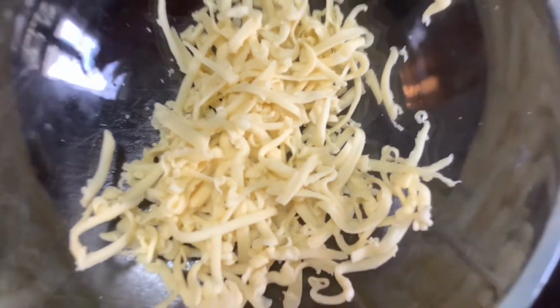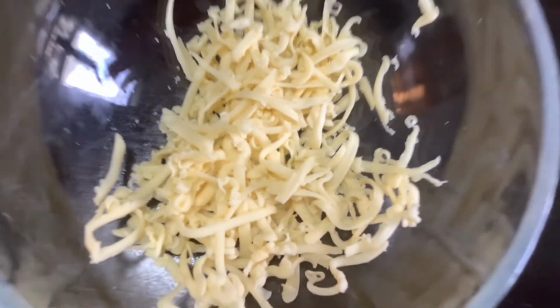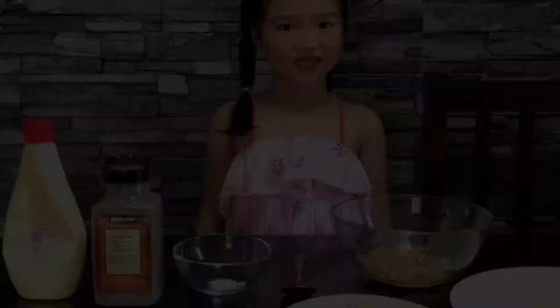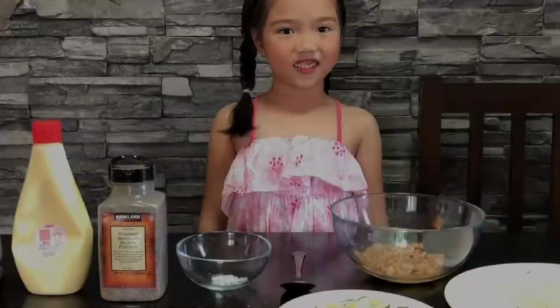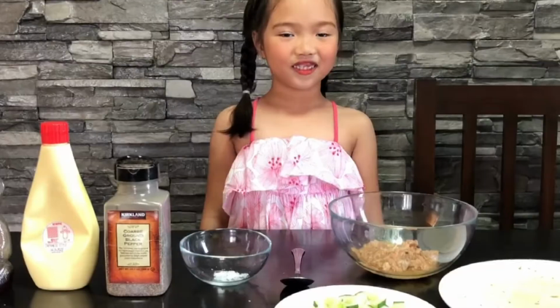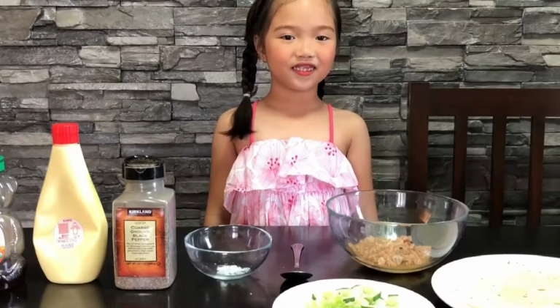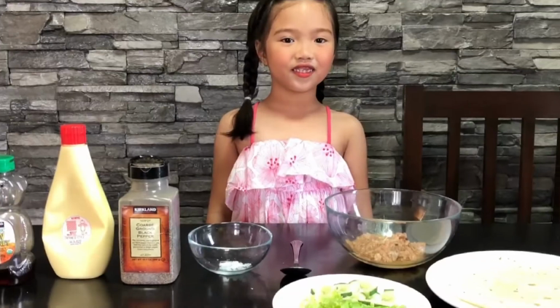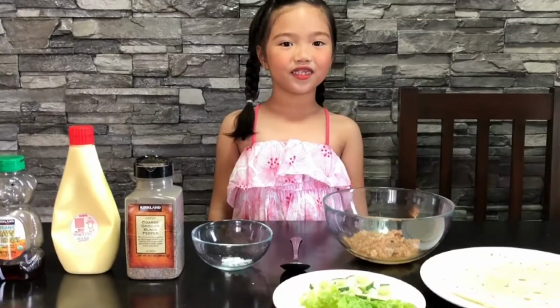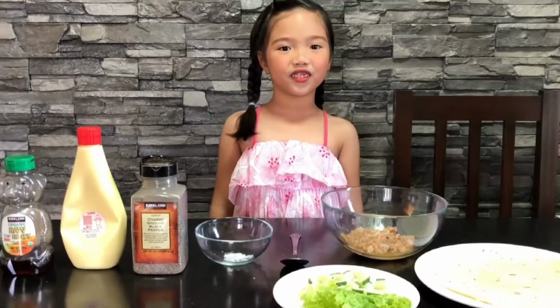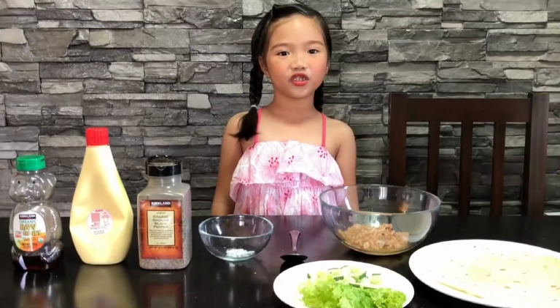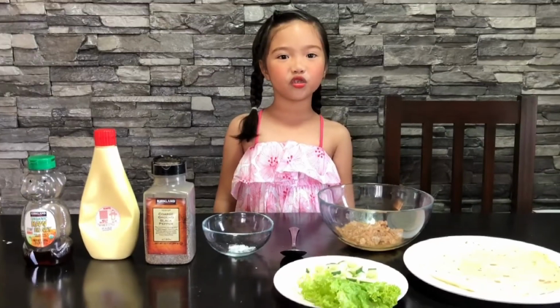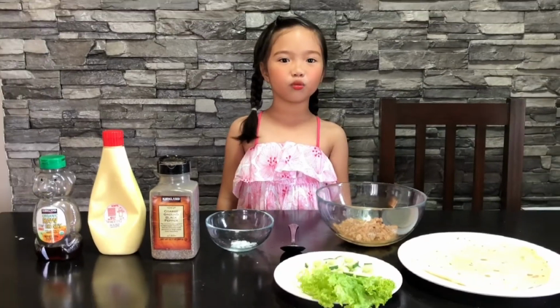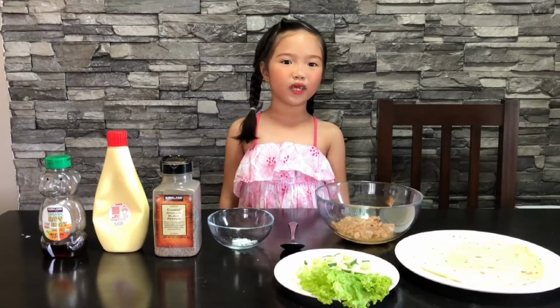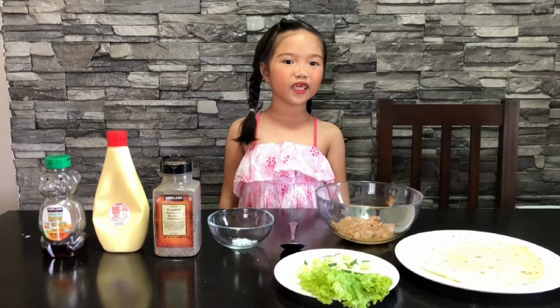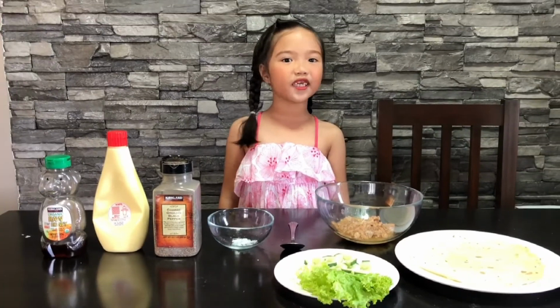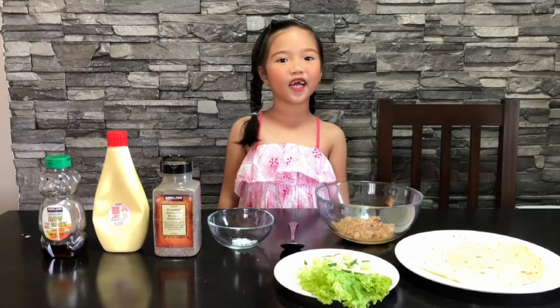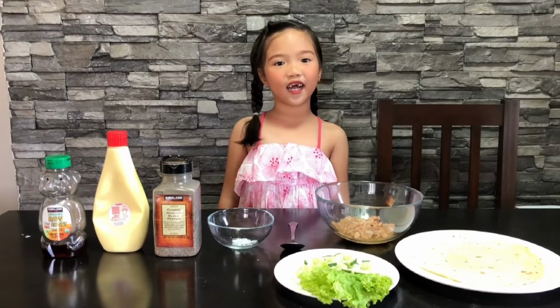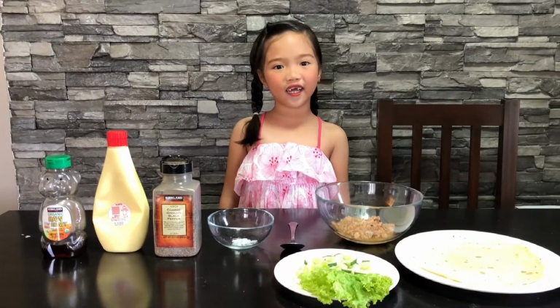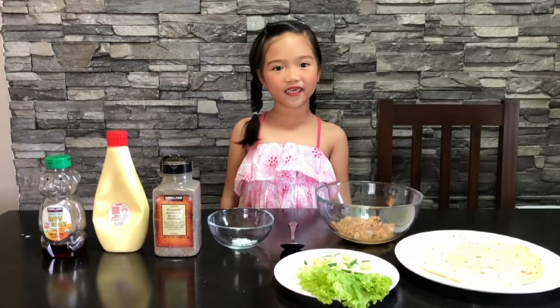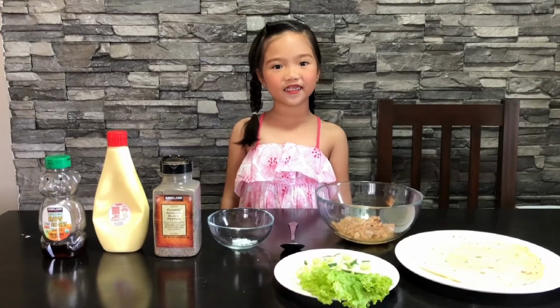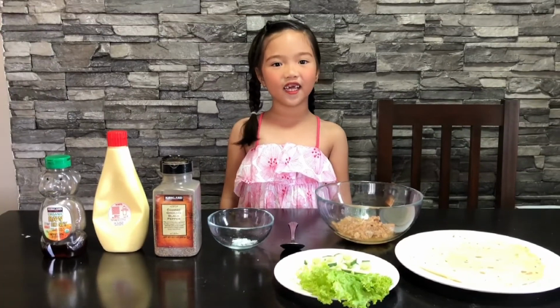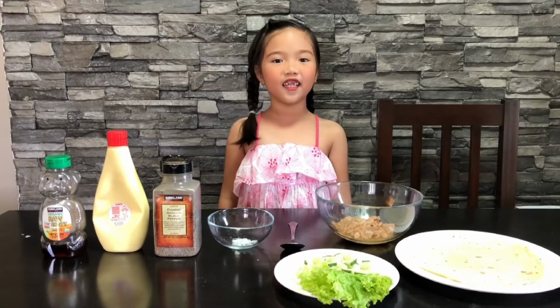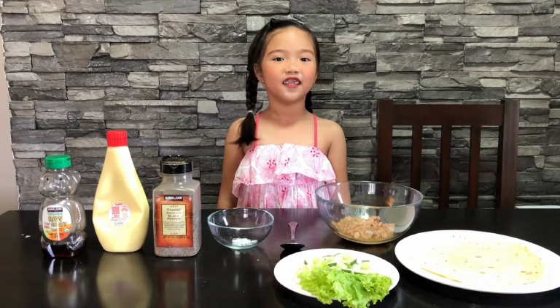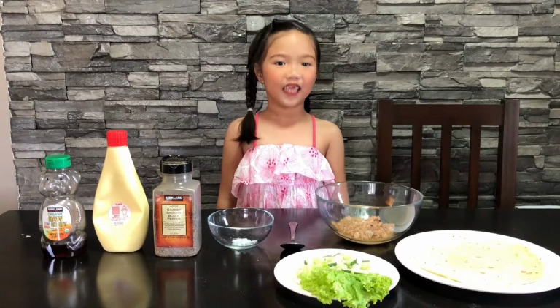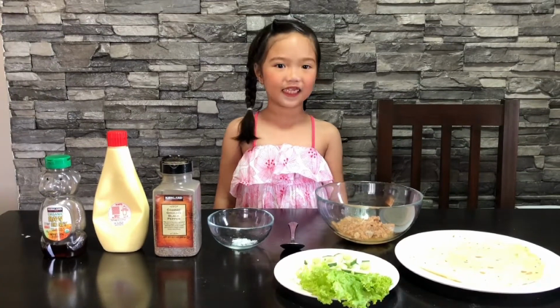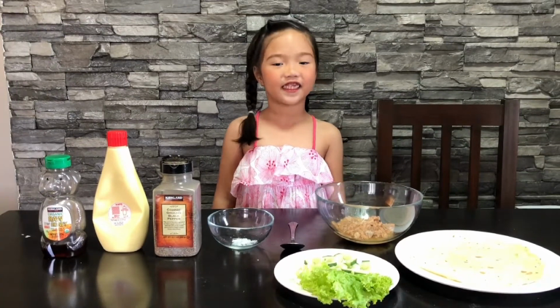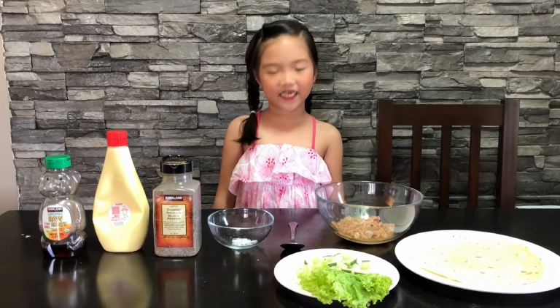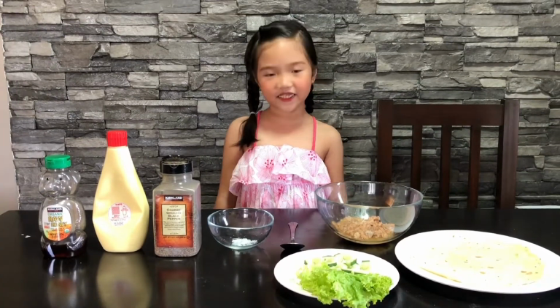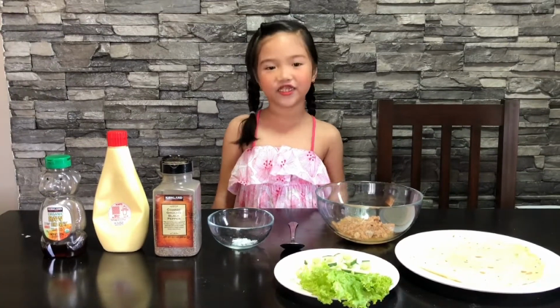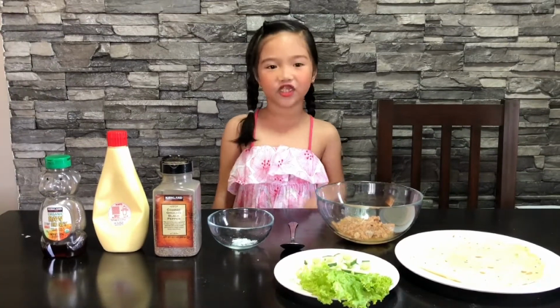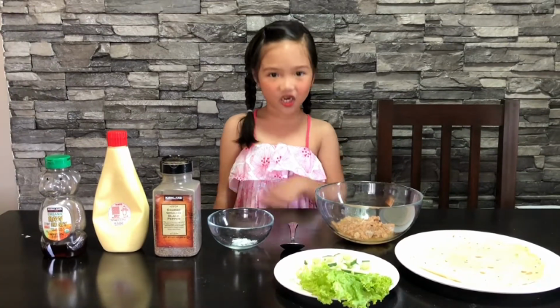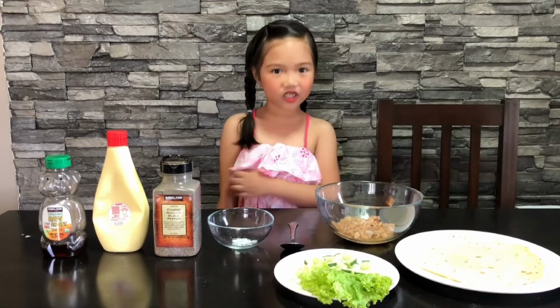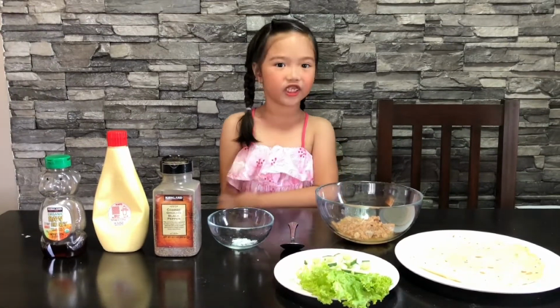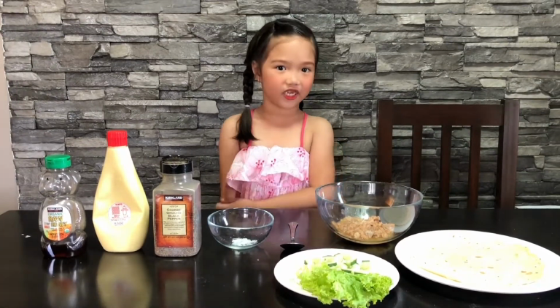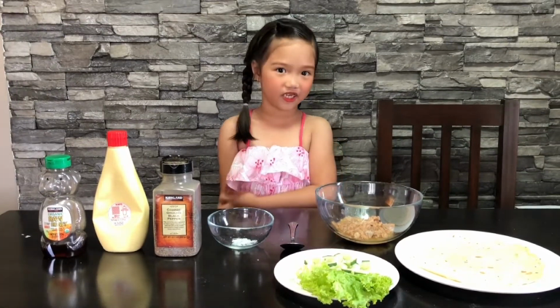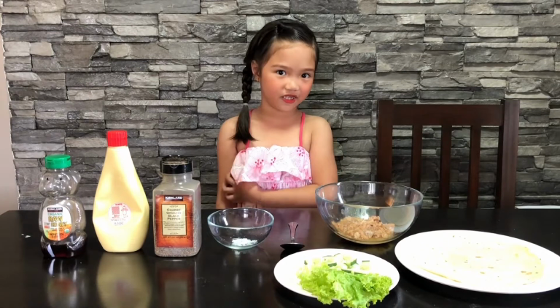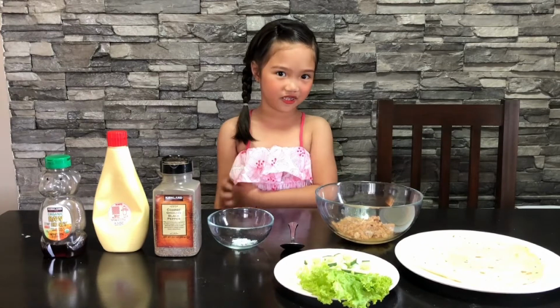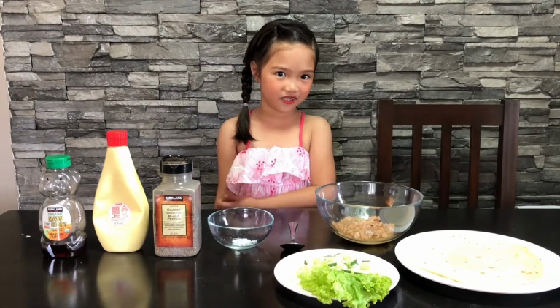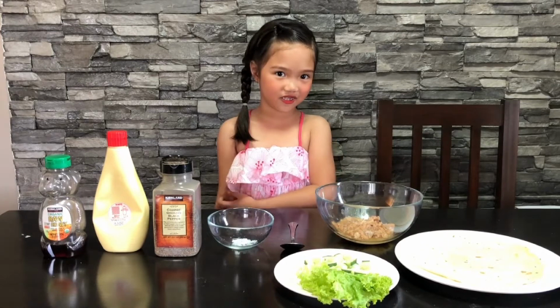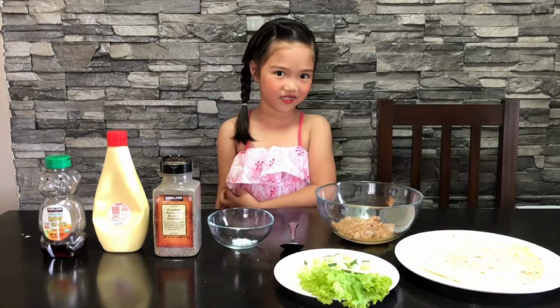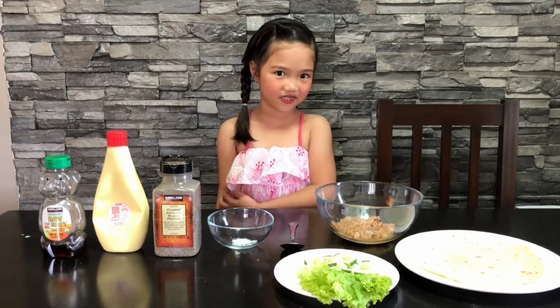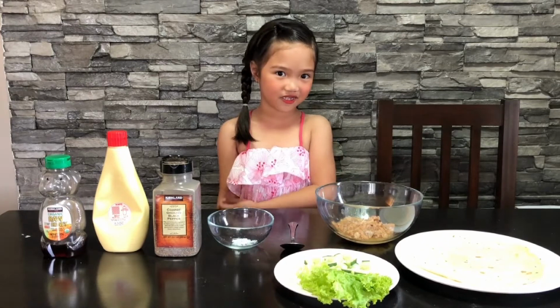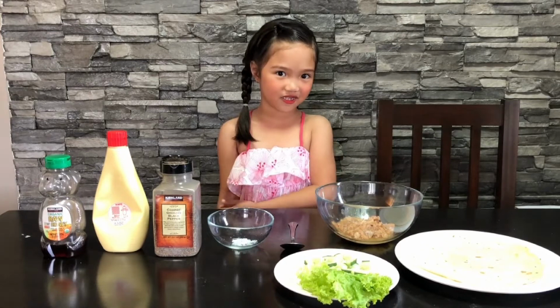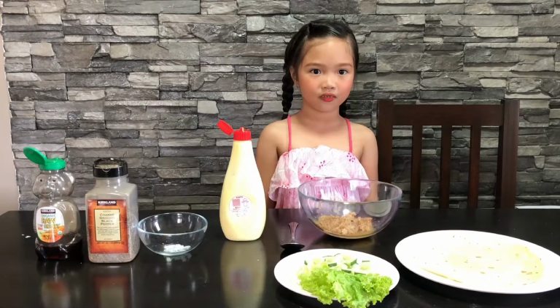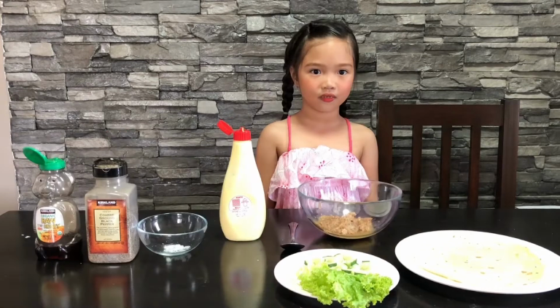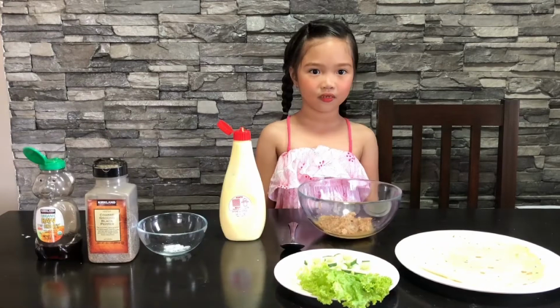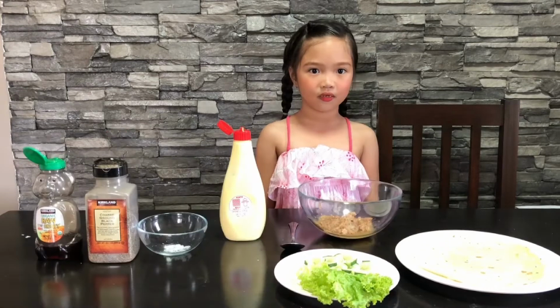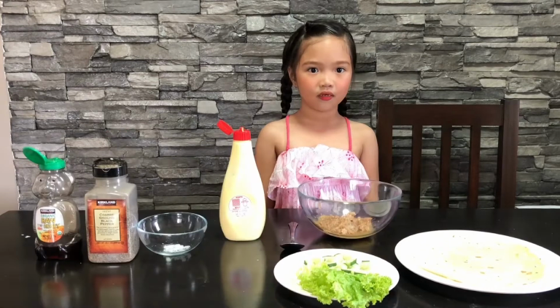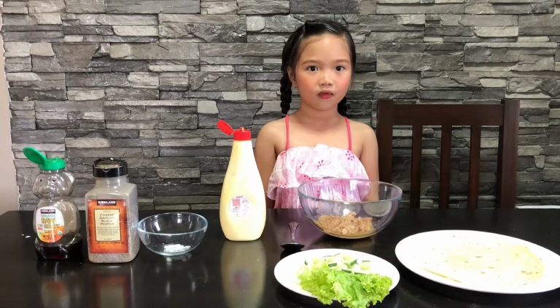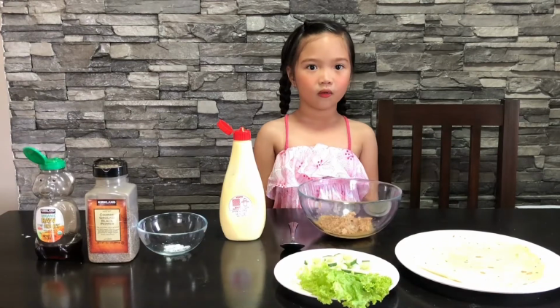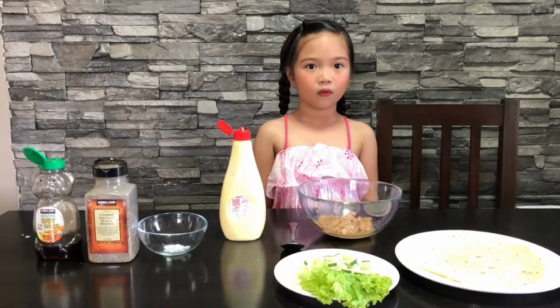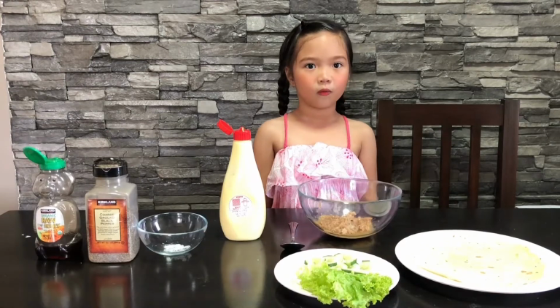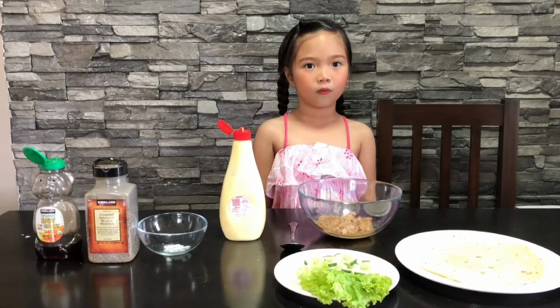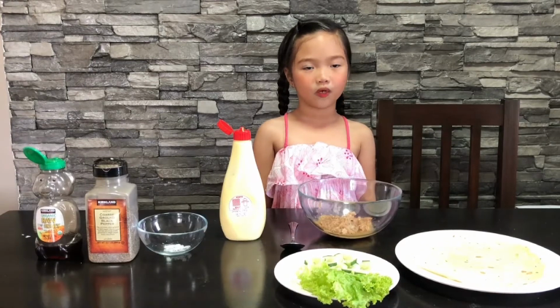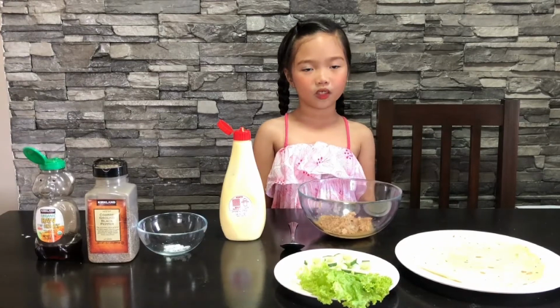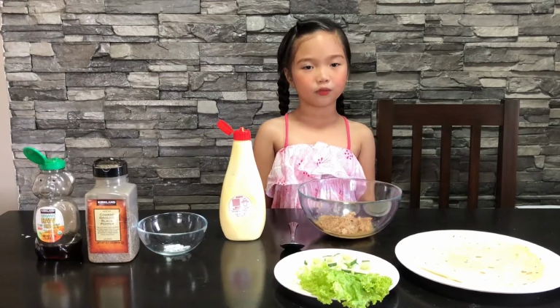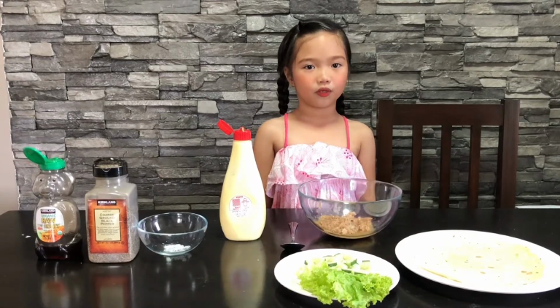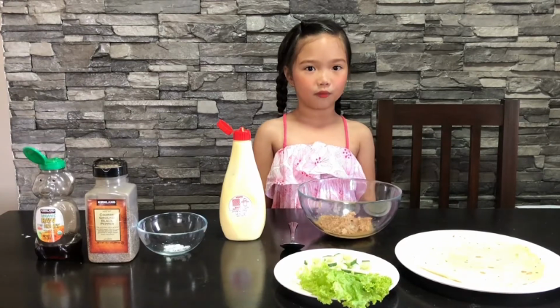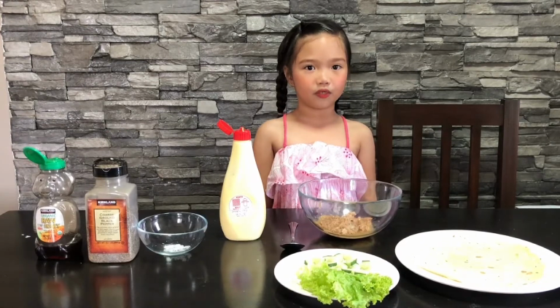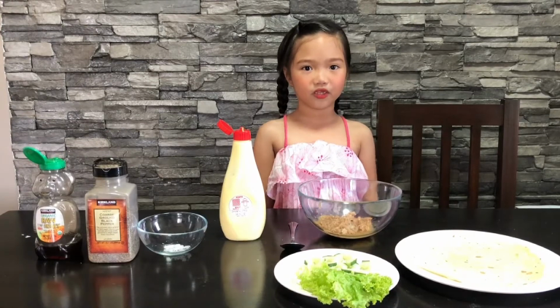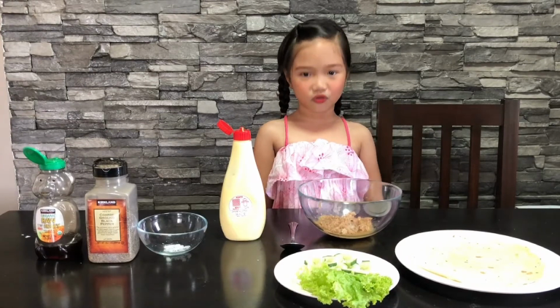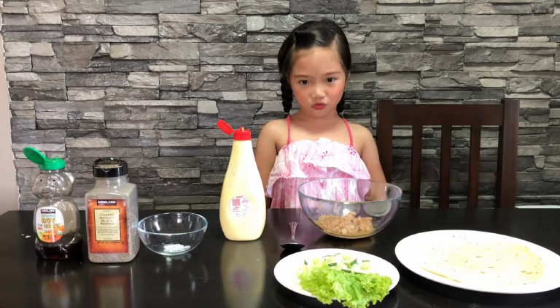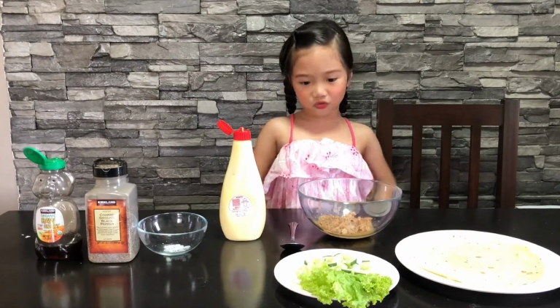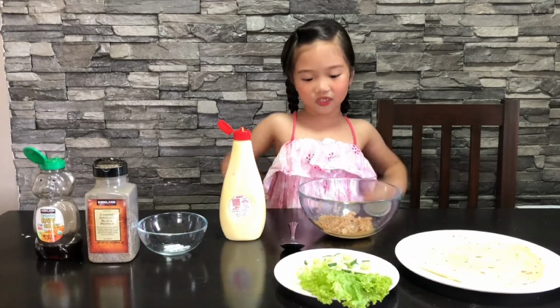This is easy to make, guys! Let's get started! First, we need tuna.